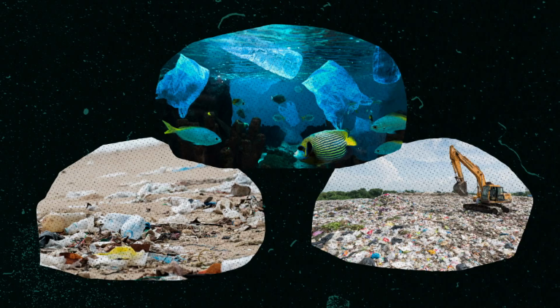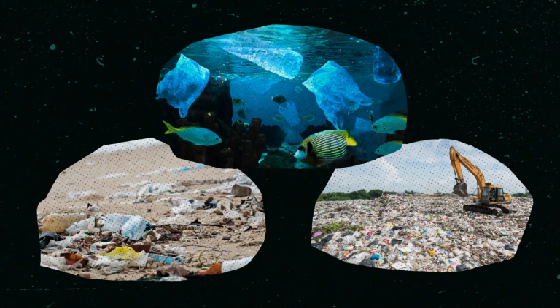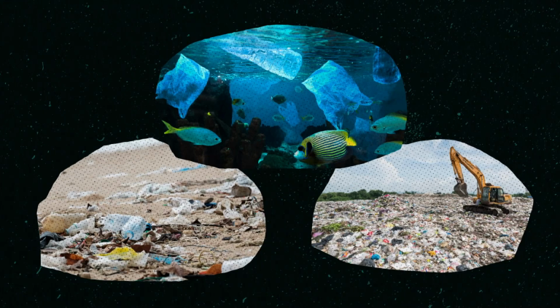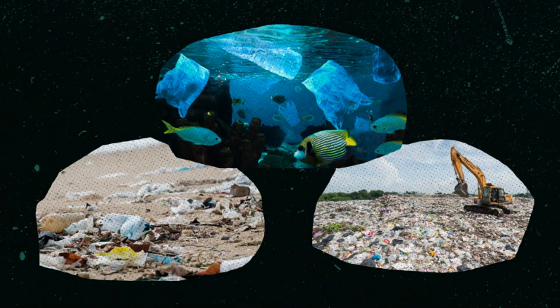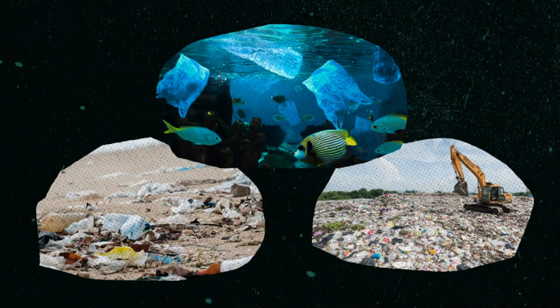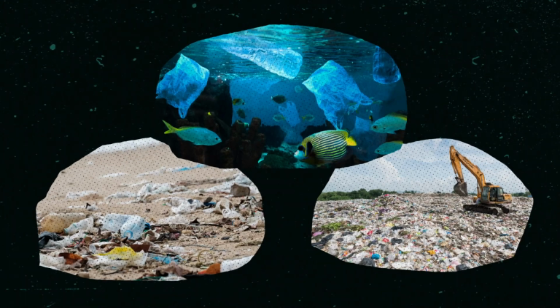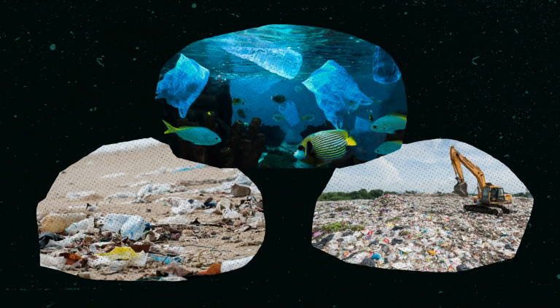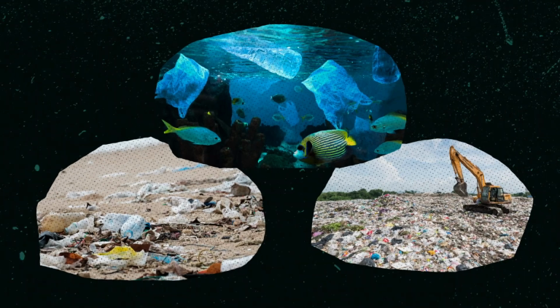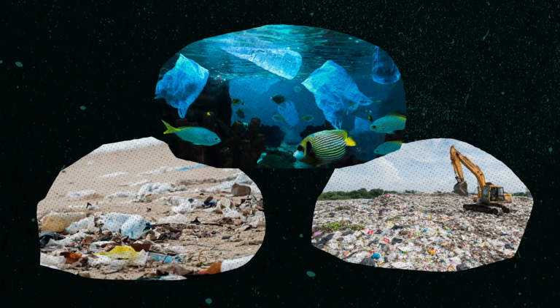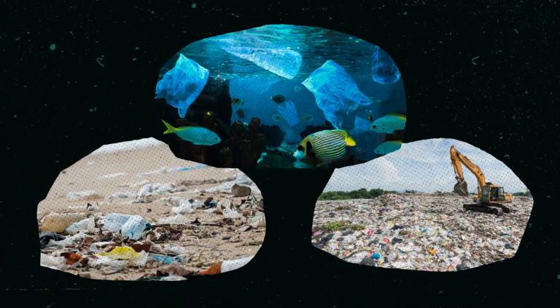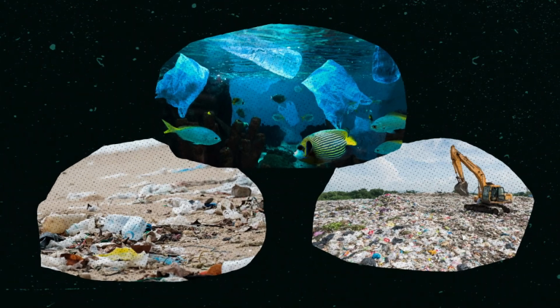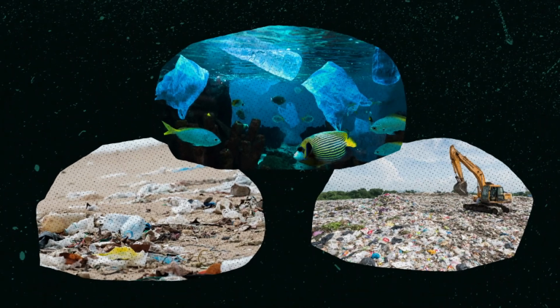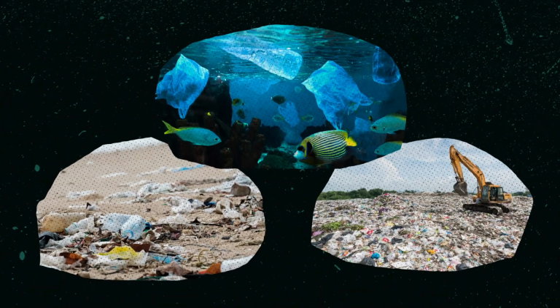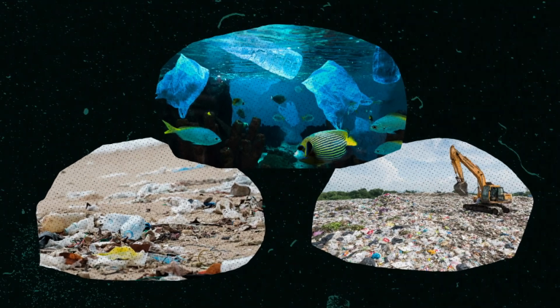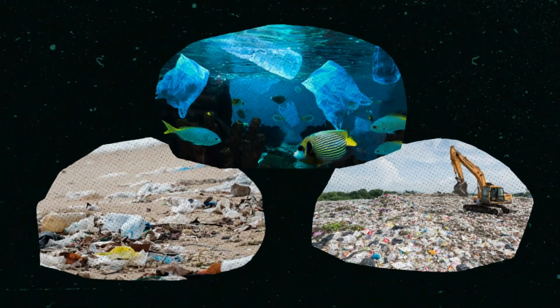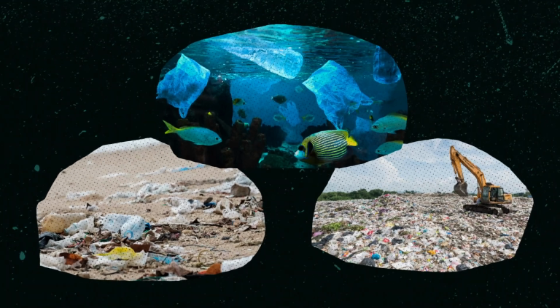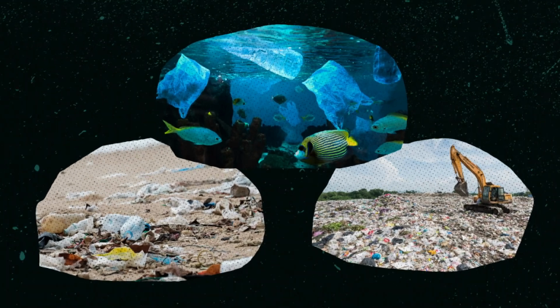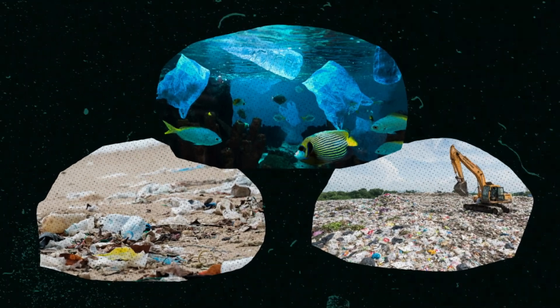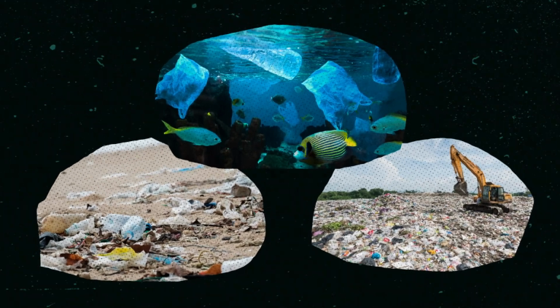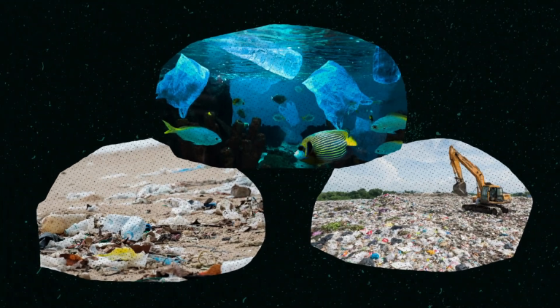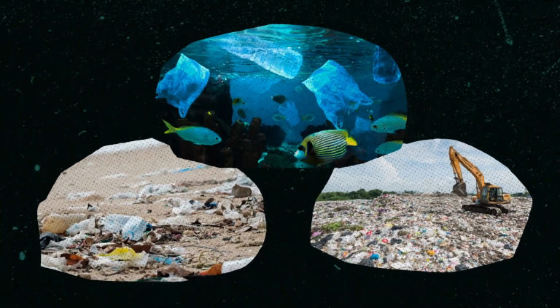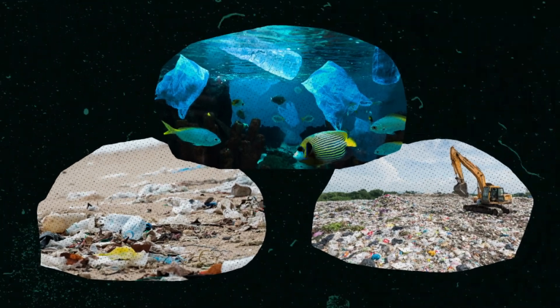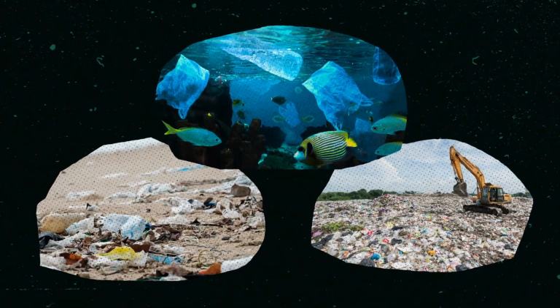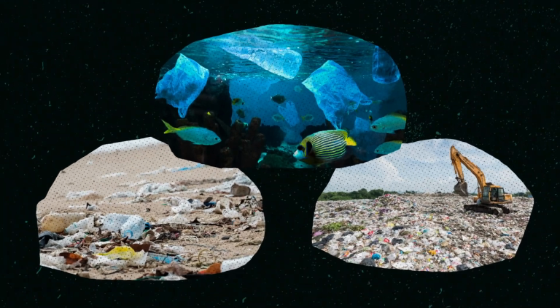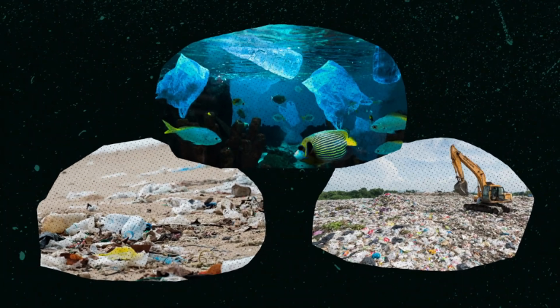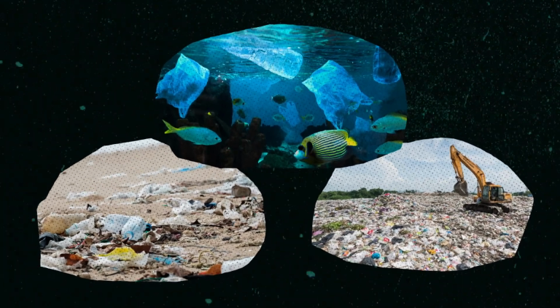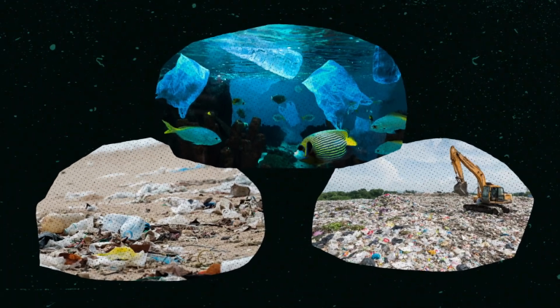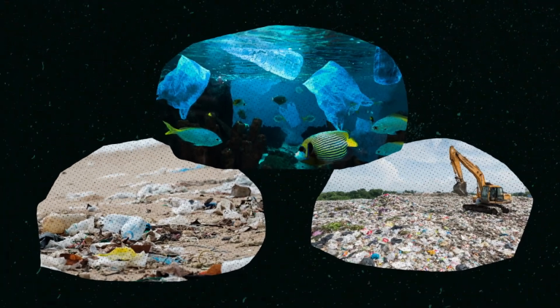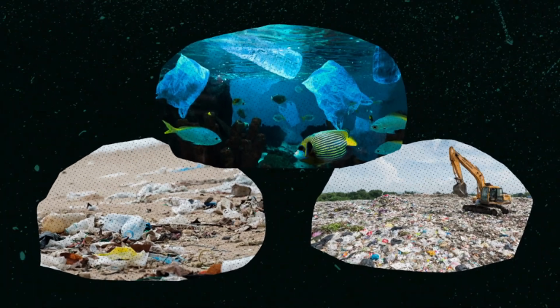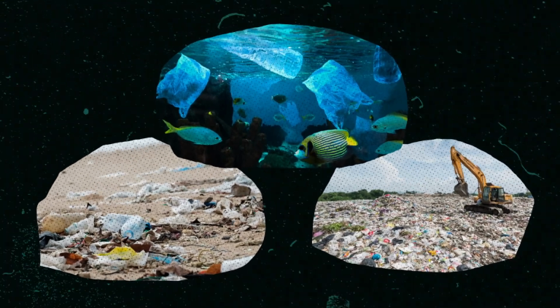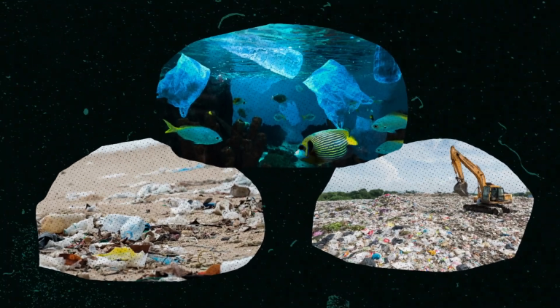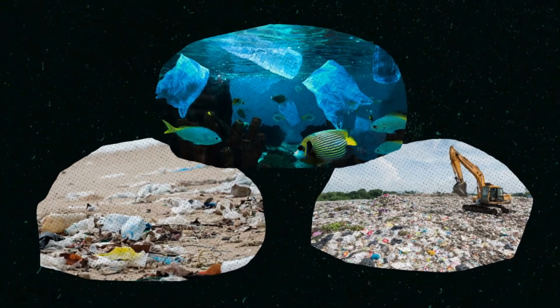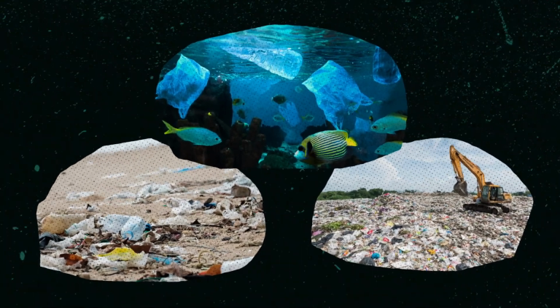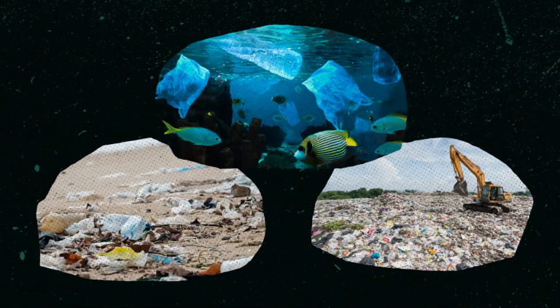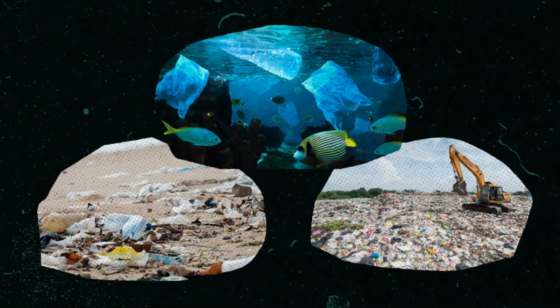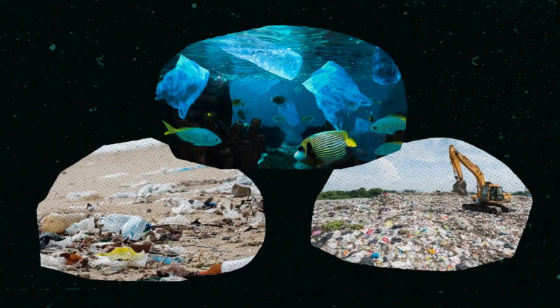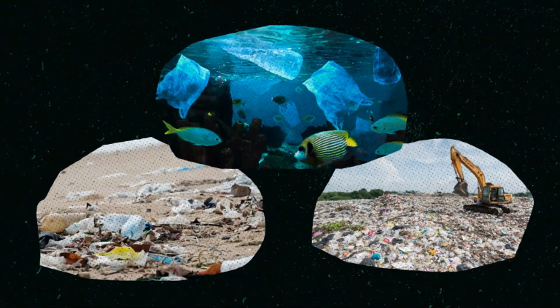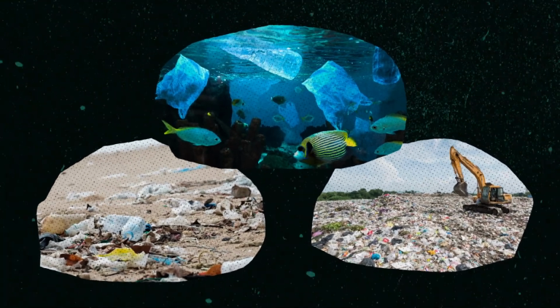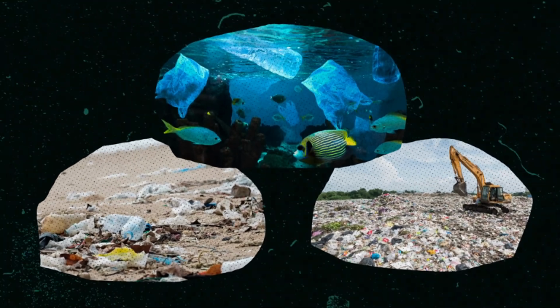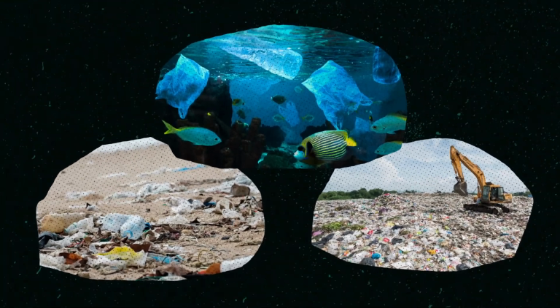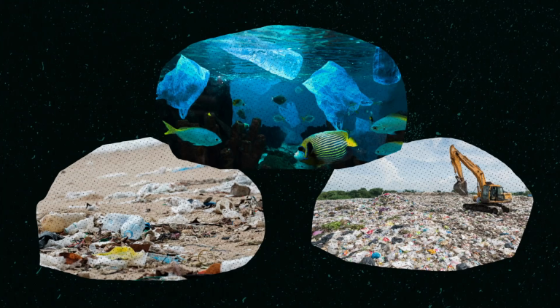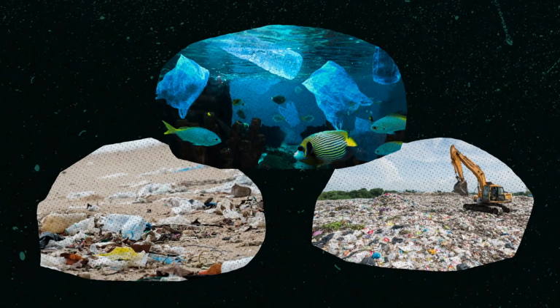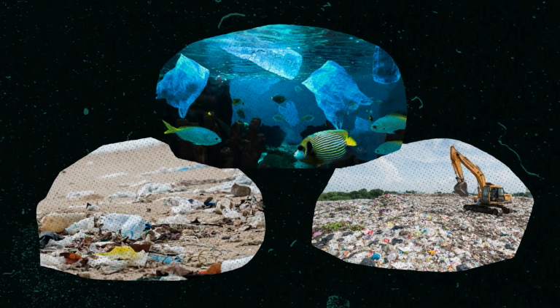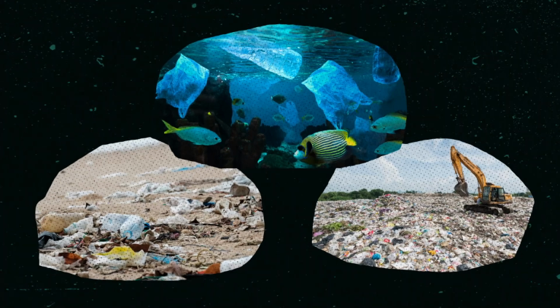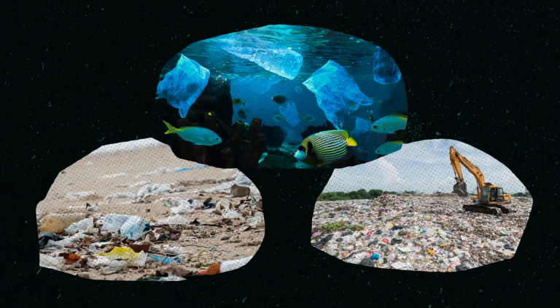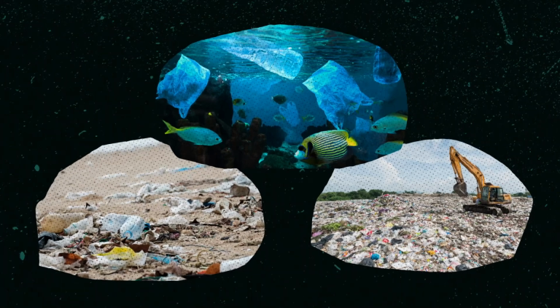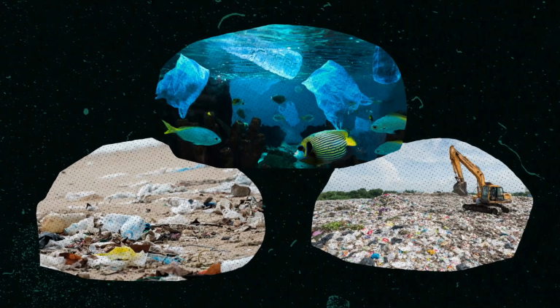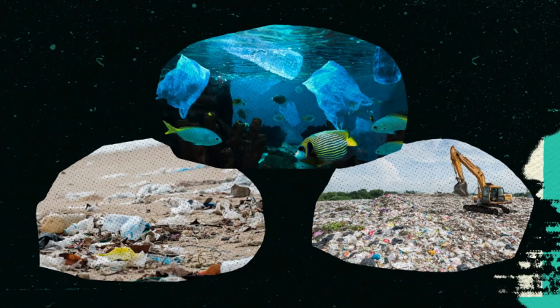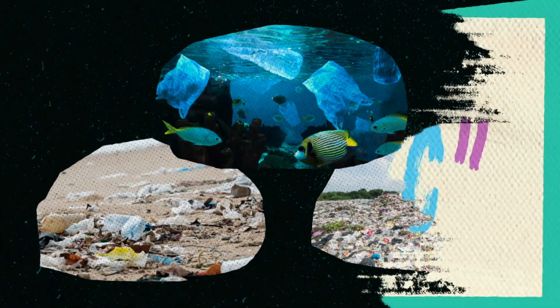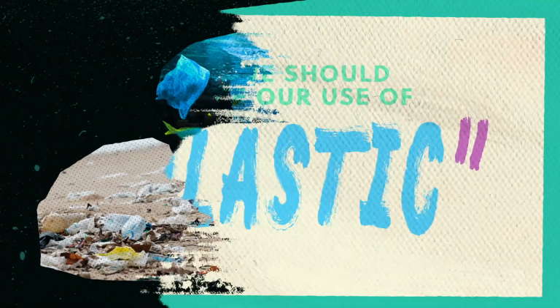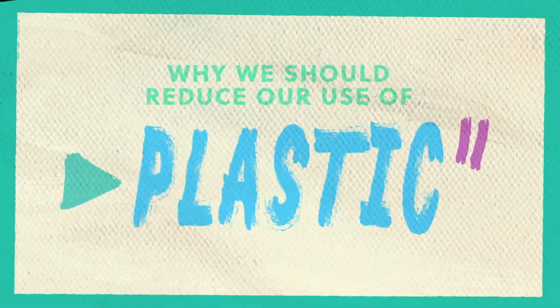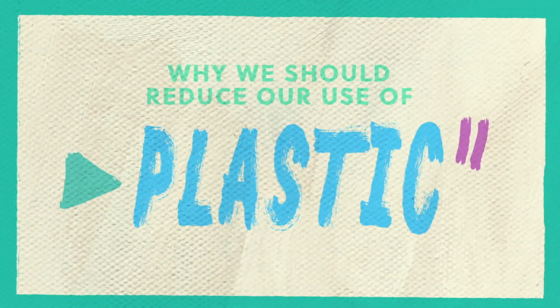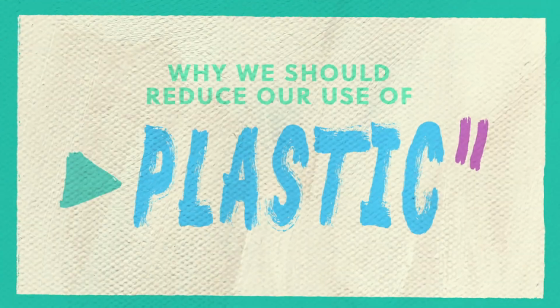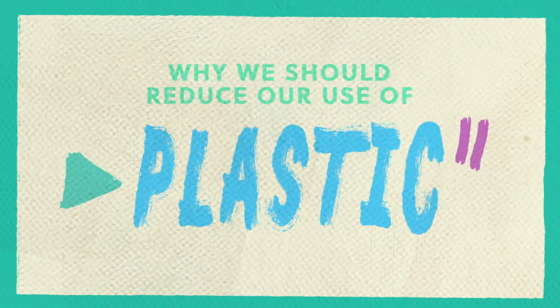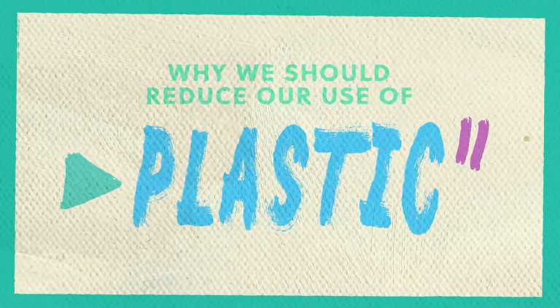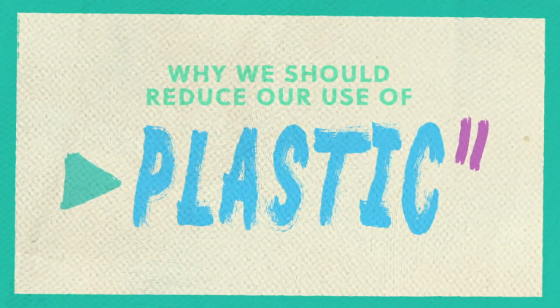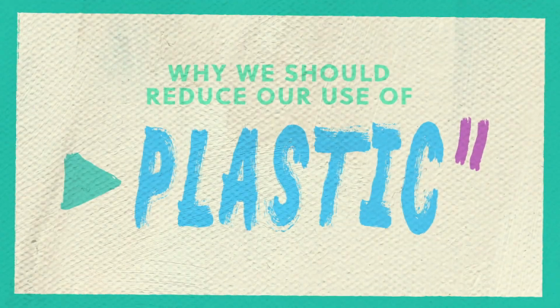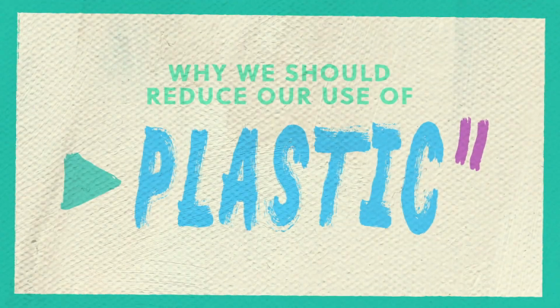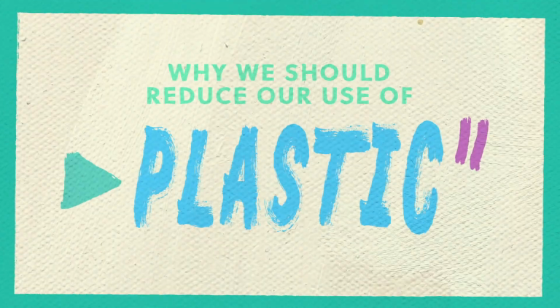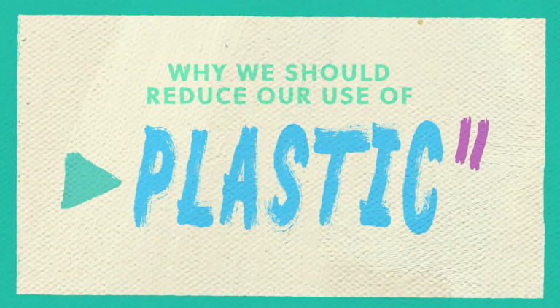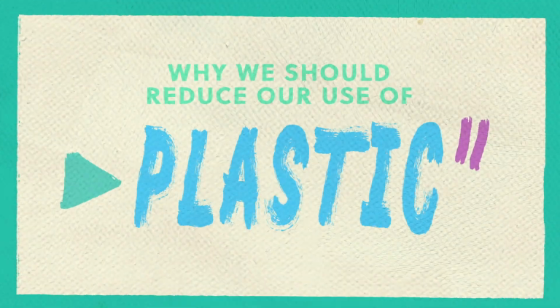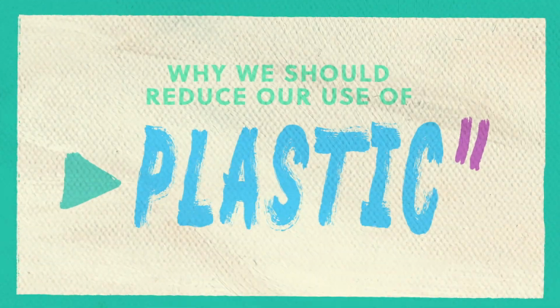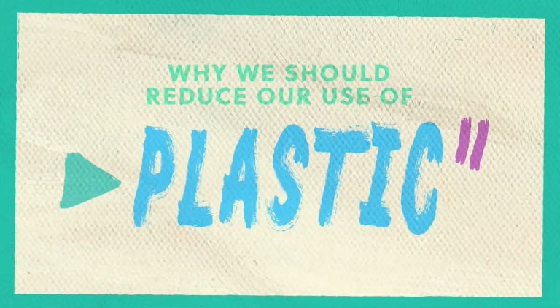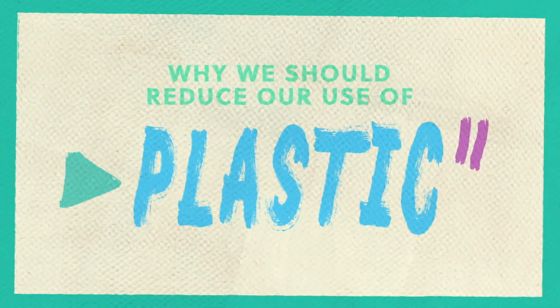Plastic. It's in our homes, our oceans, and filling up our landfills. But how big of an issue is it? Let's find out. Why we should reduce our use of plastic.